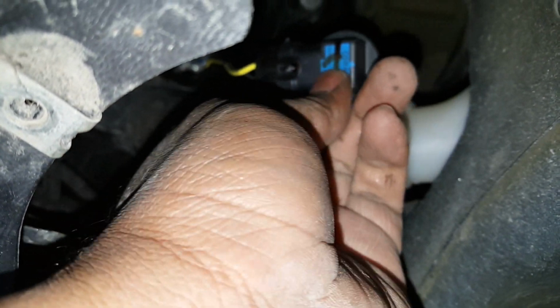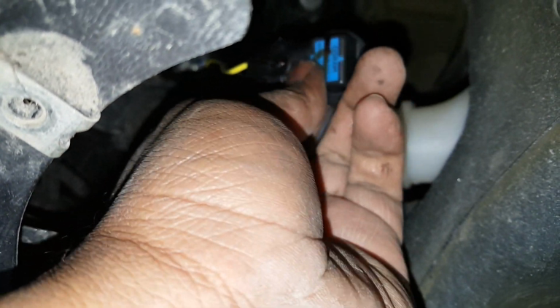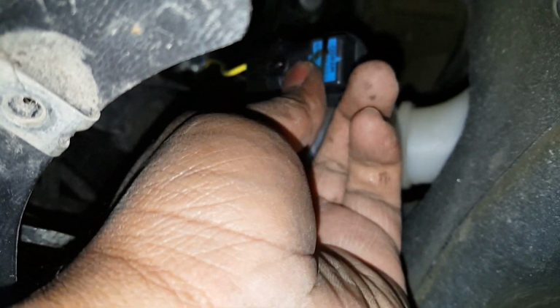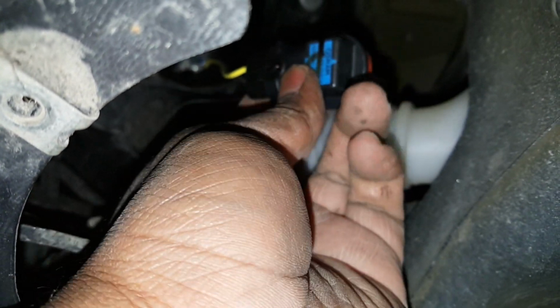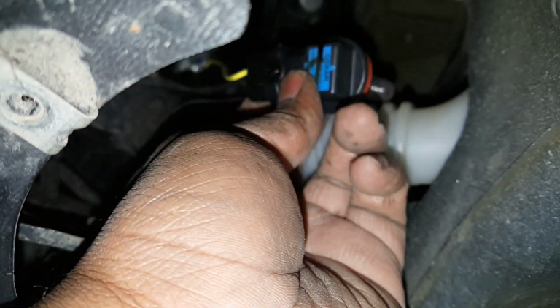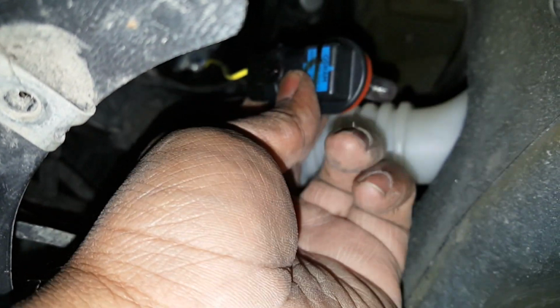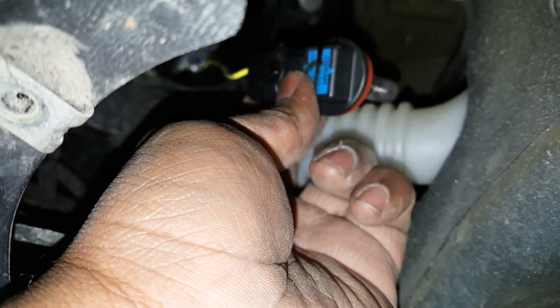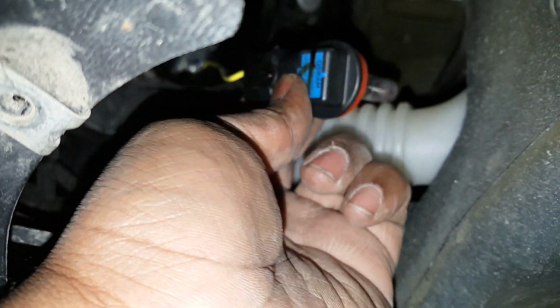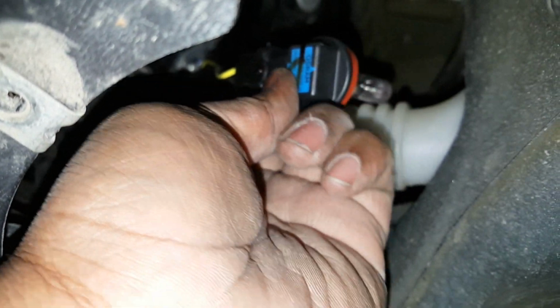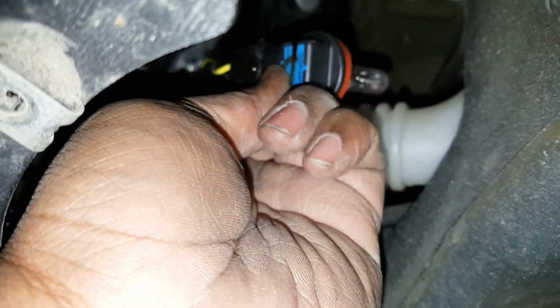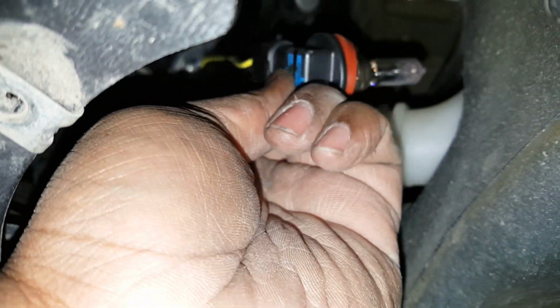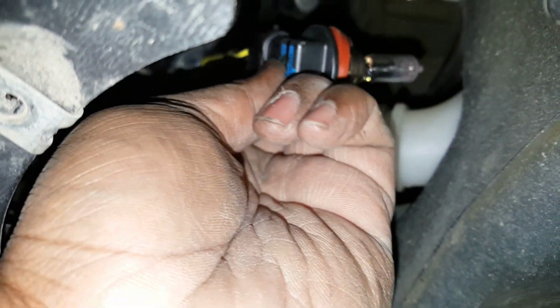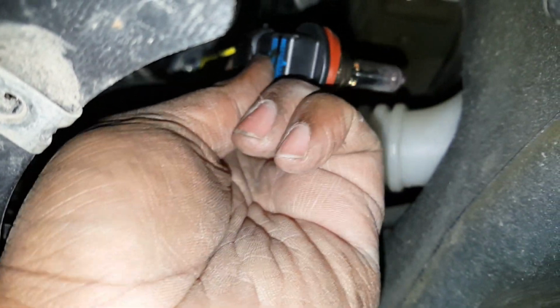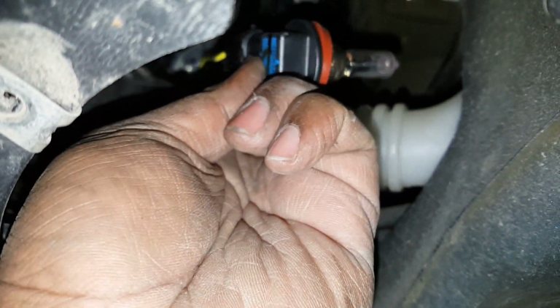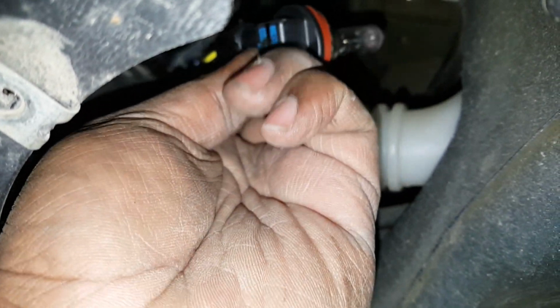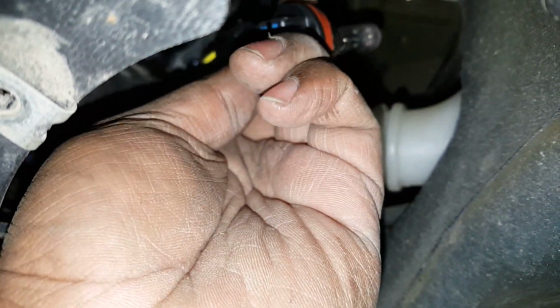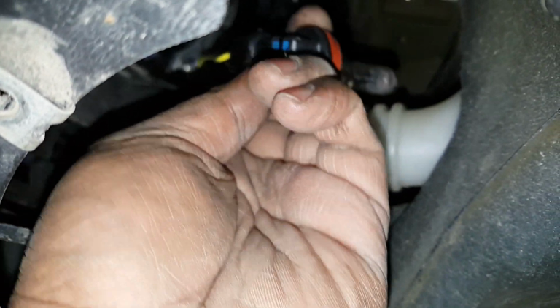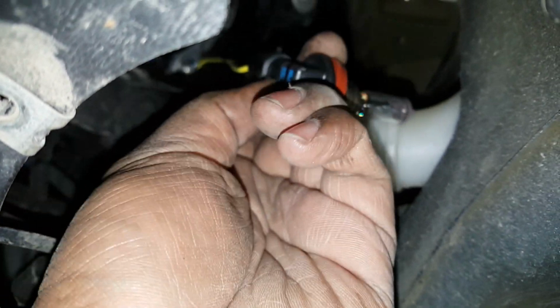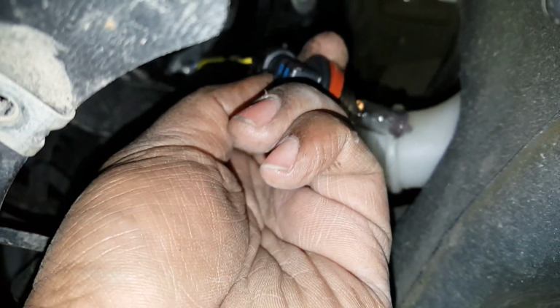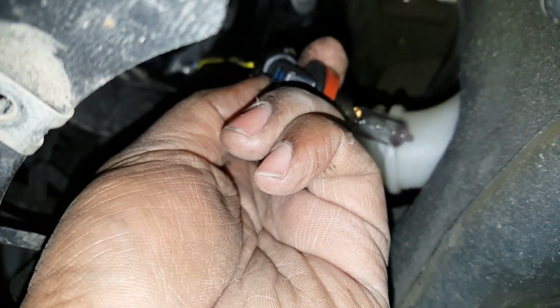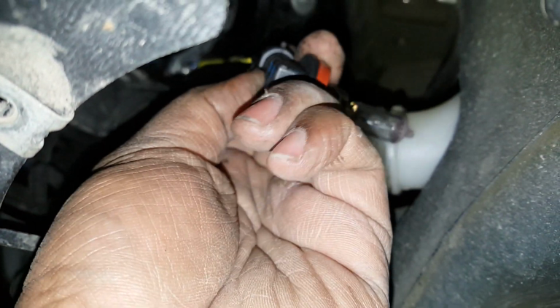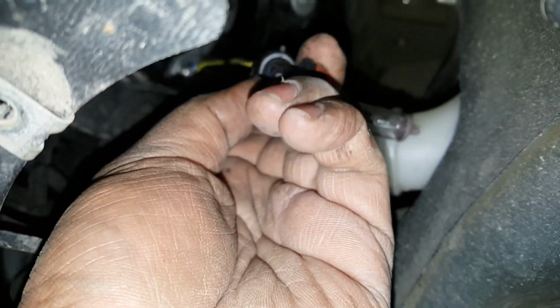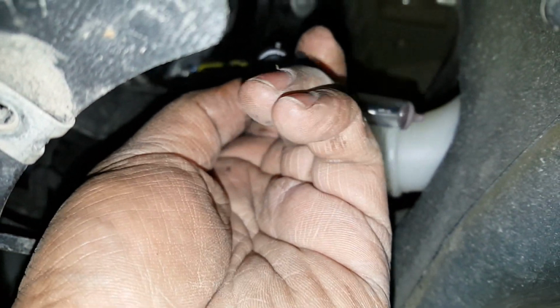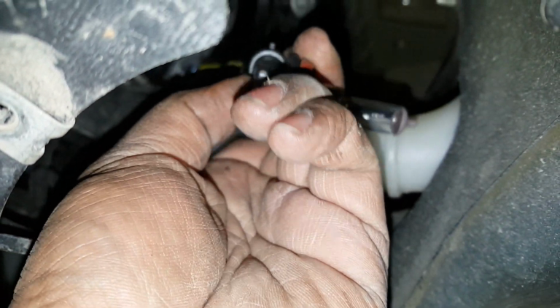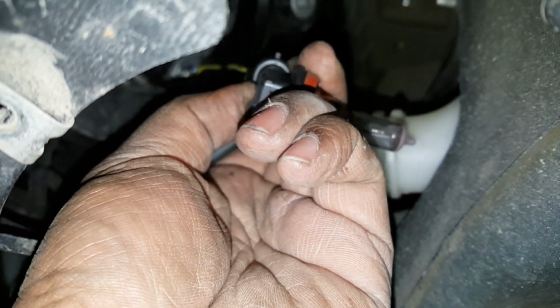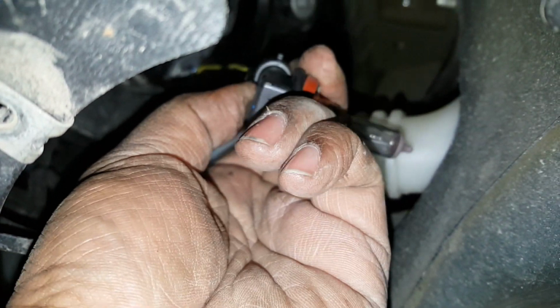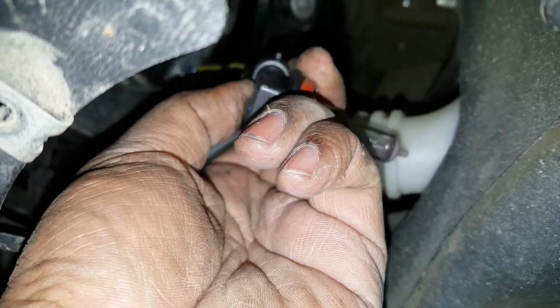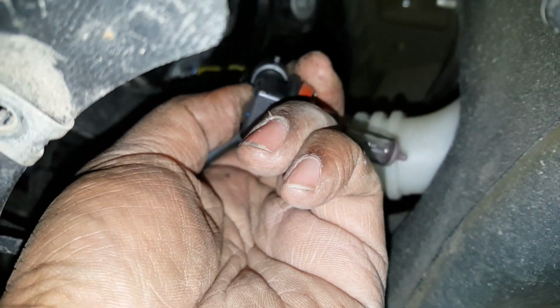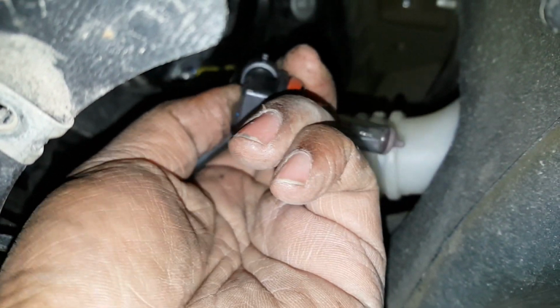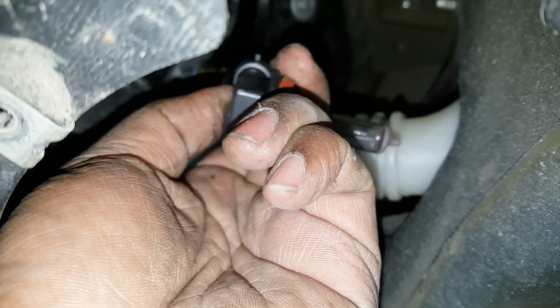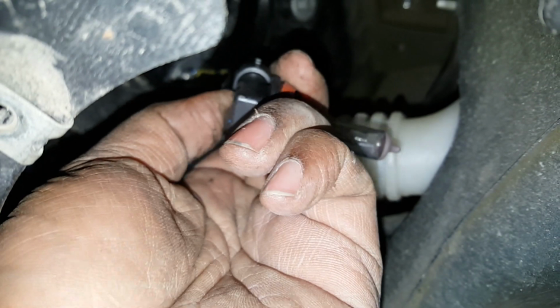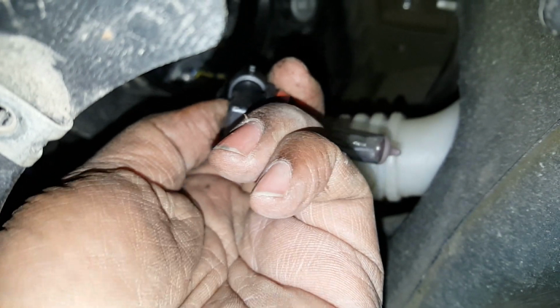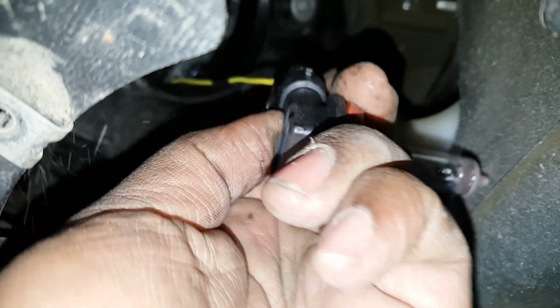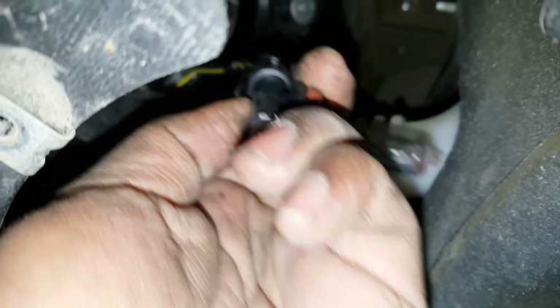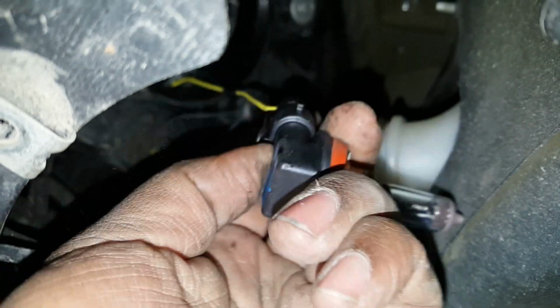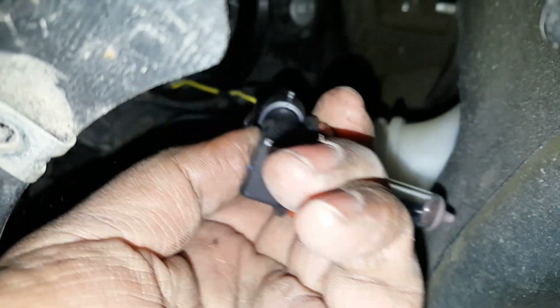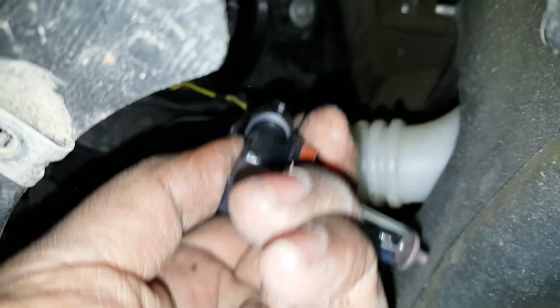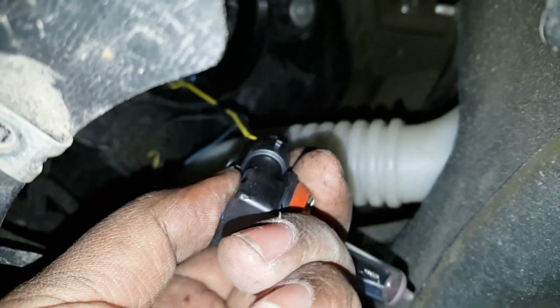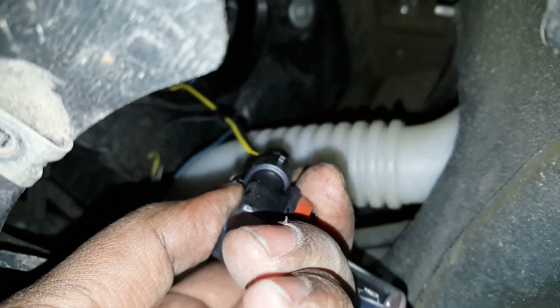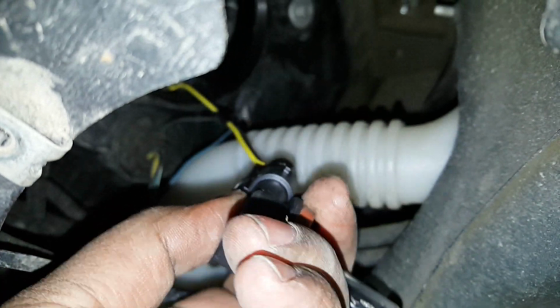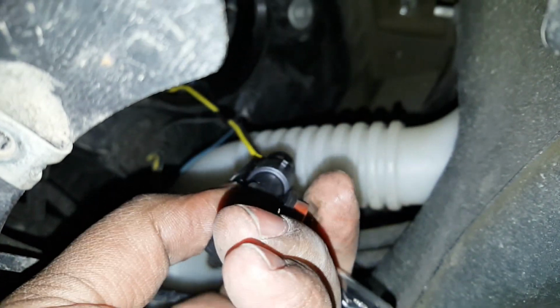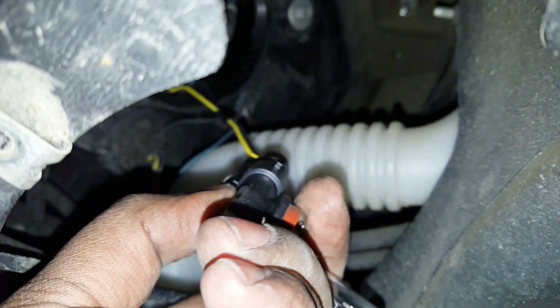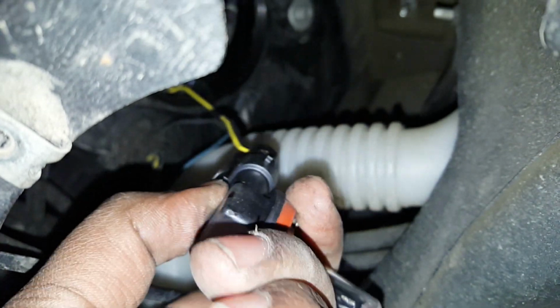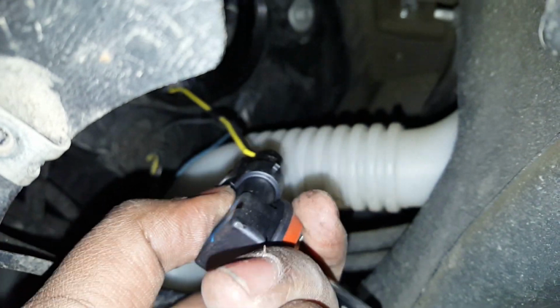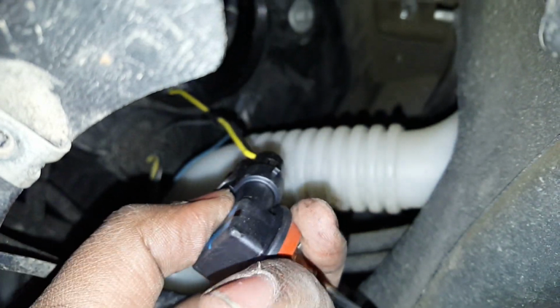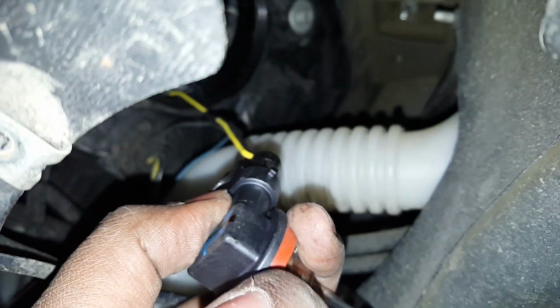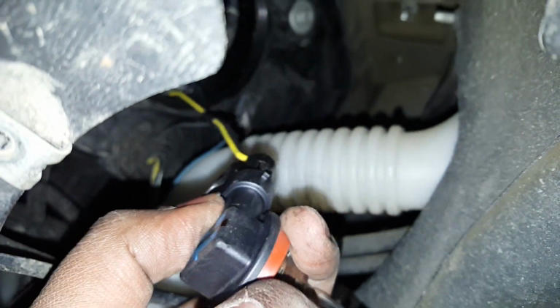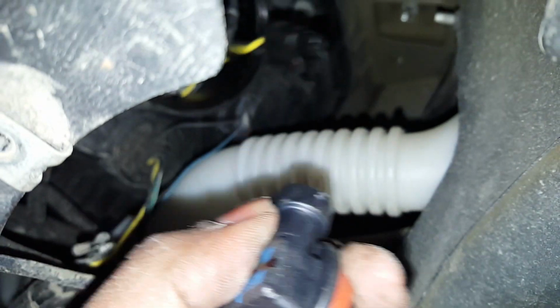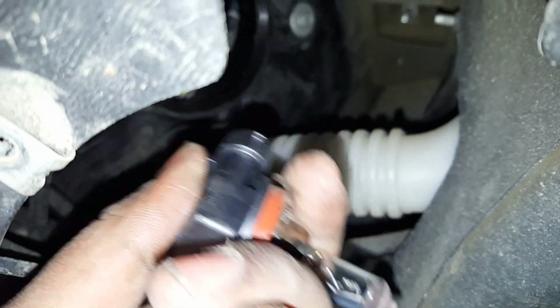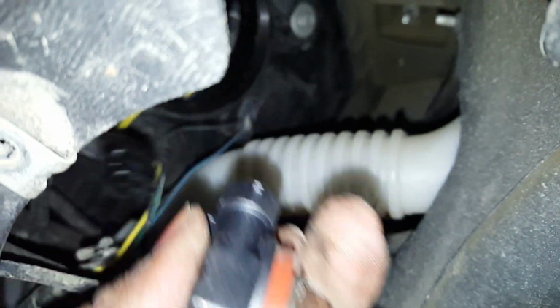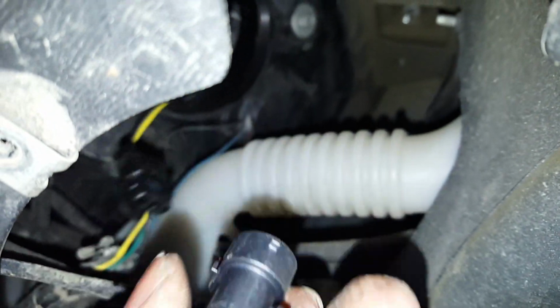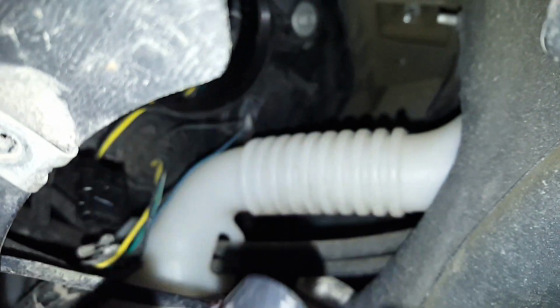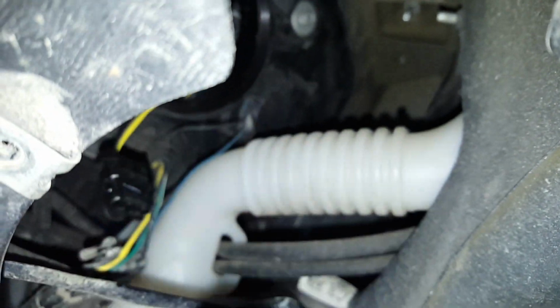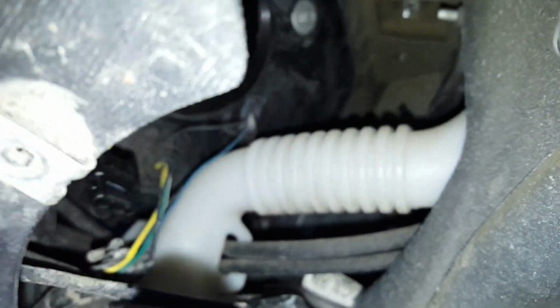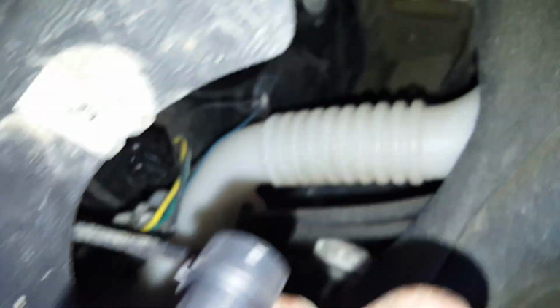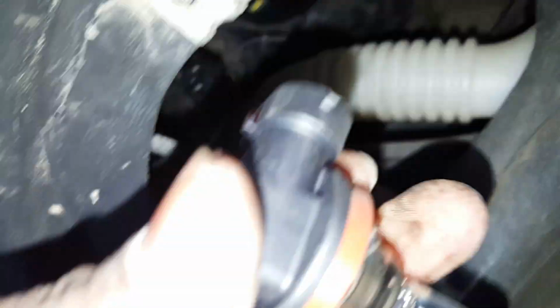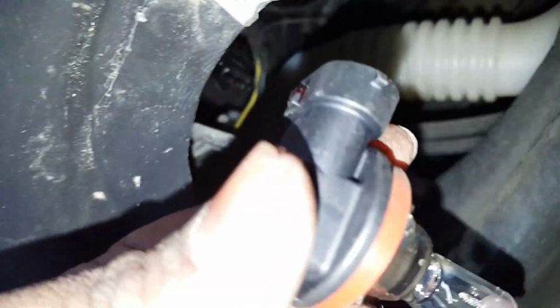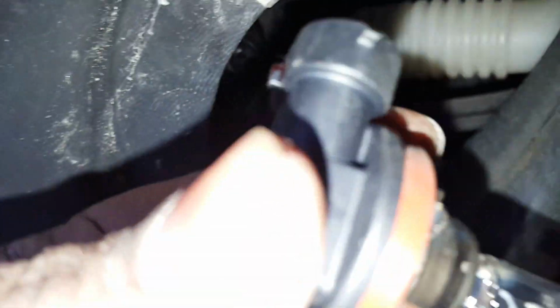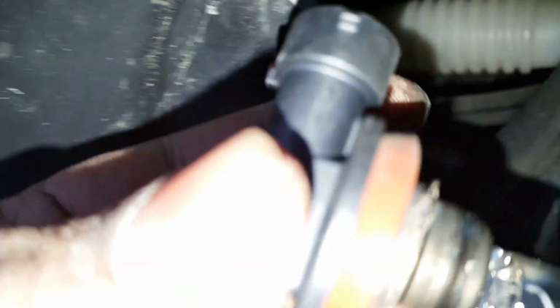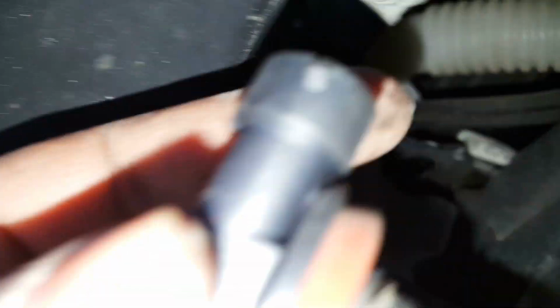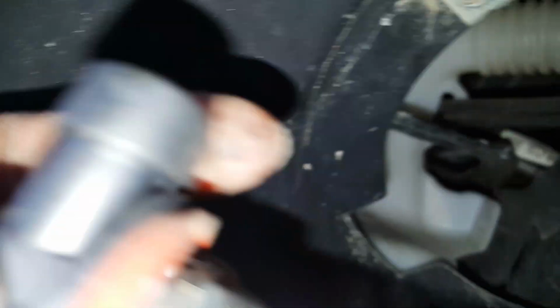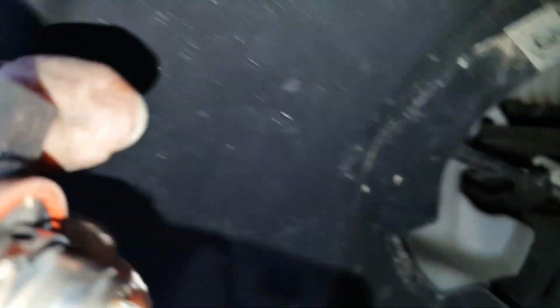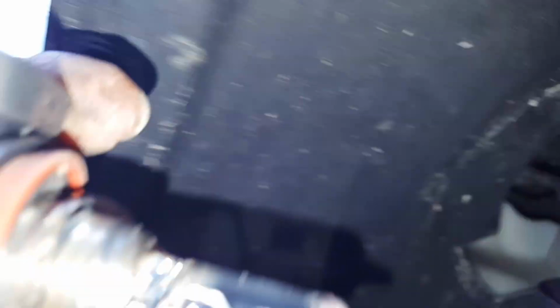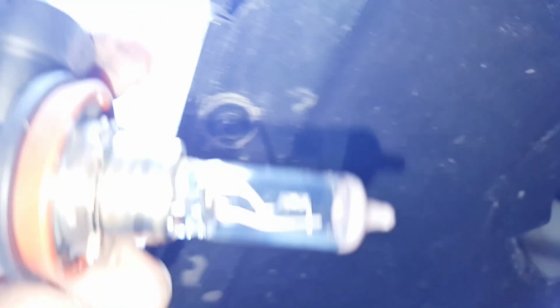See right there? There's a little clip. You lift up and the bulb comes right out.